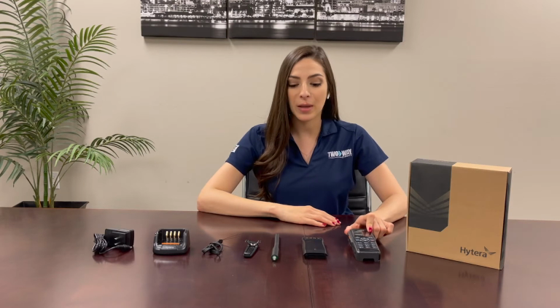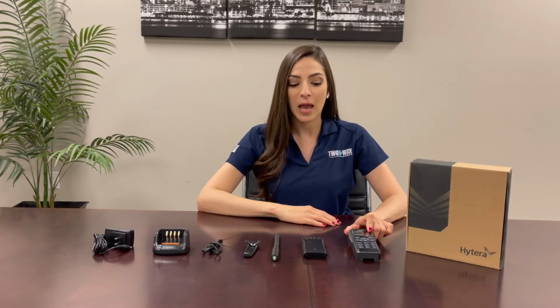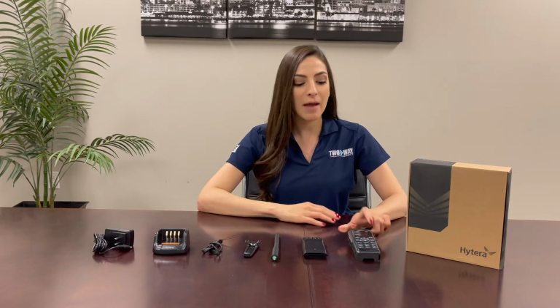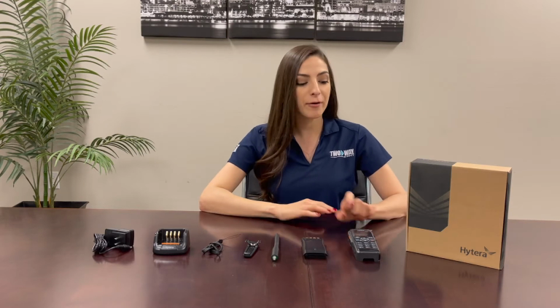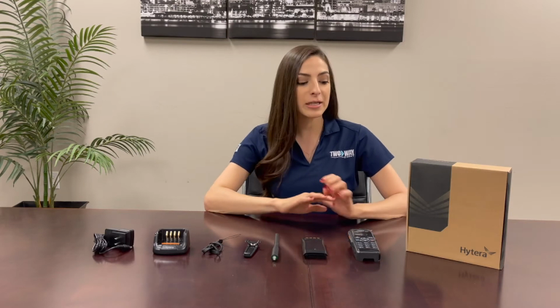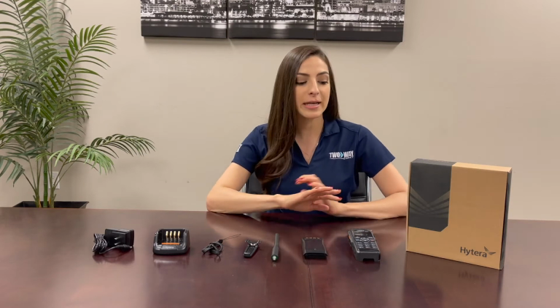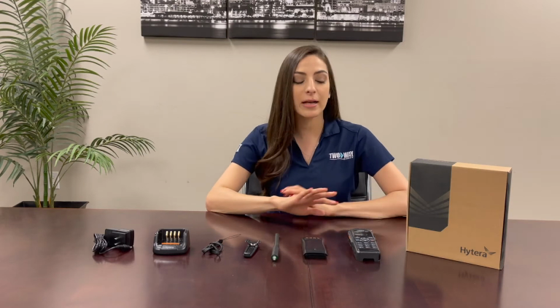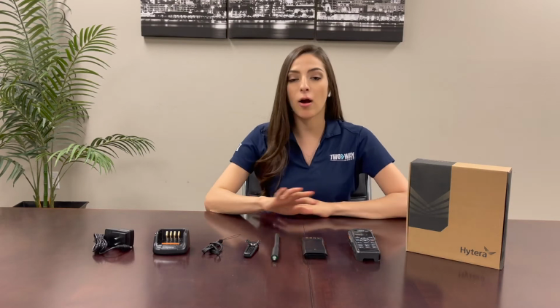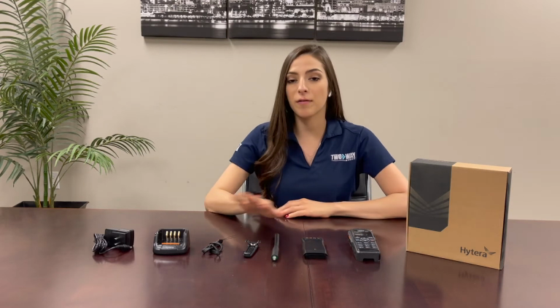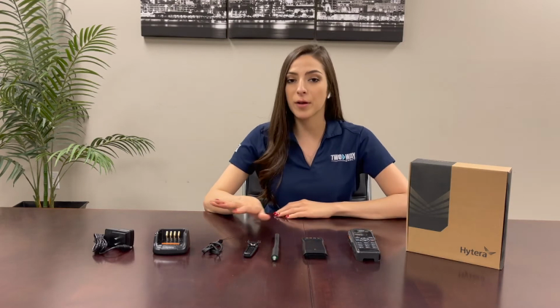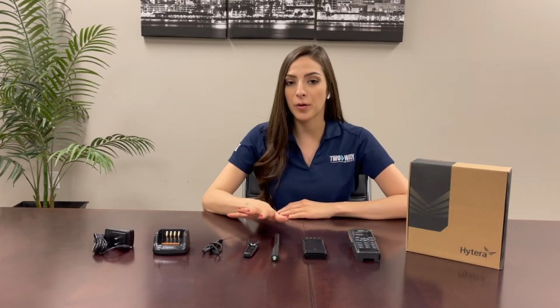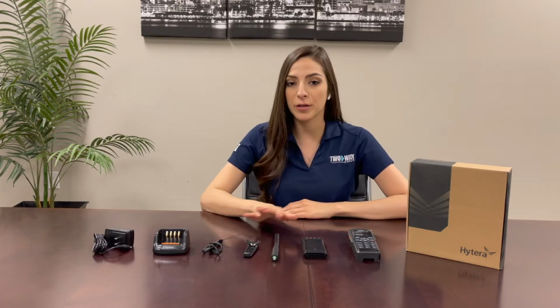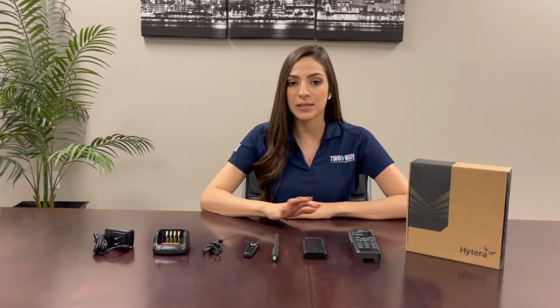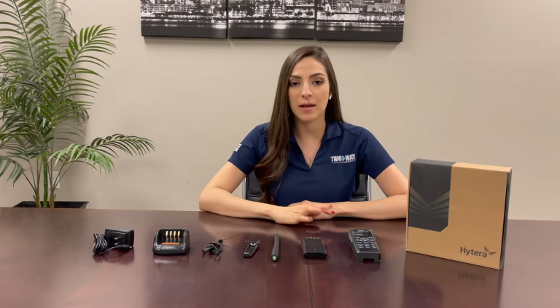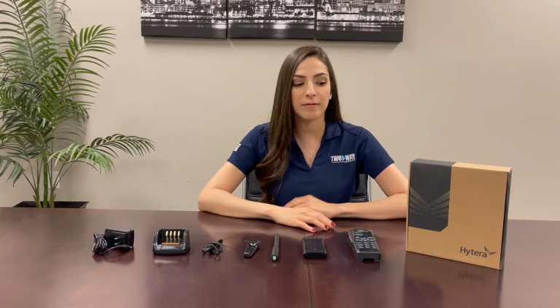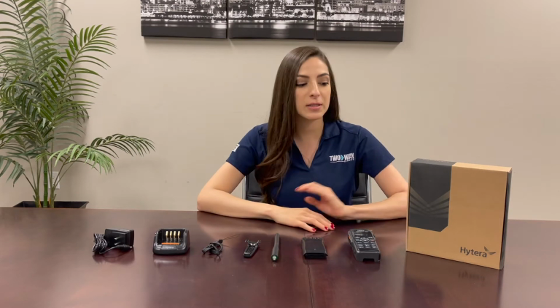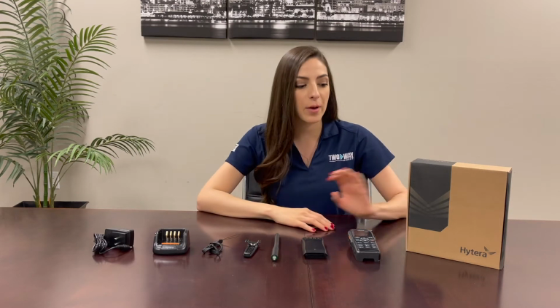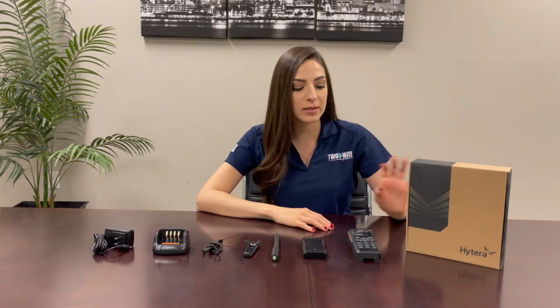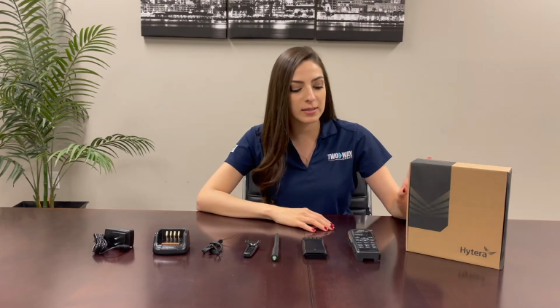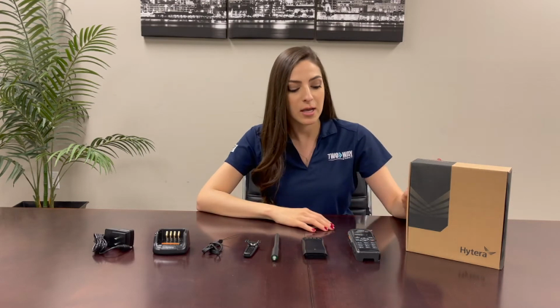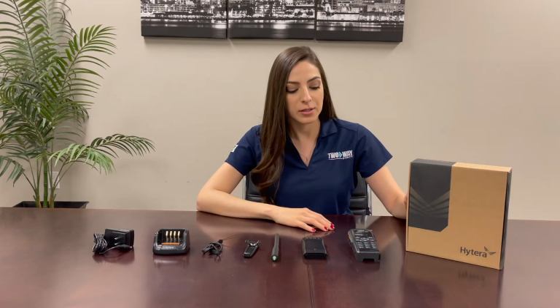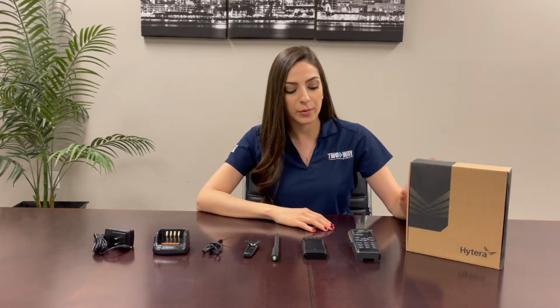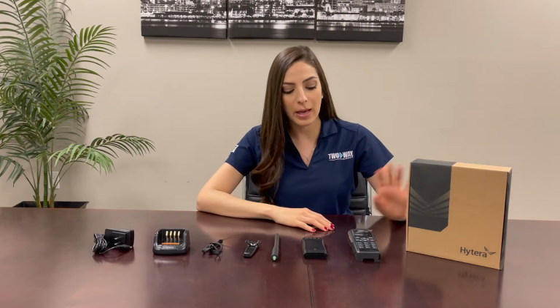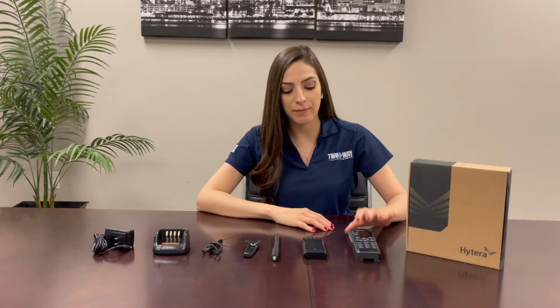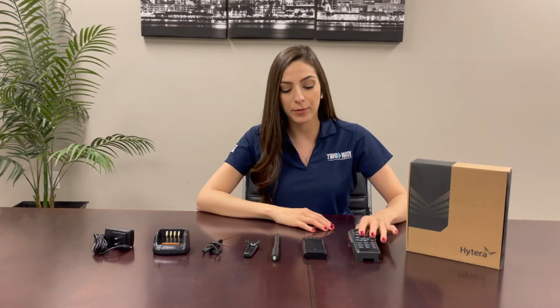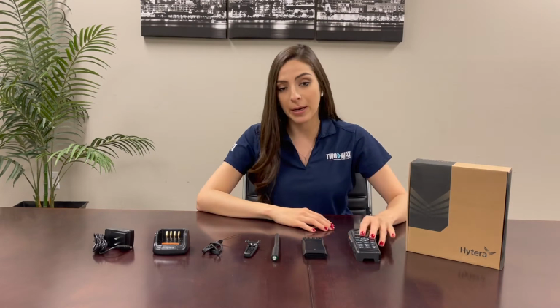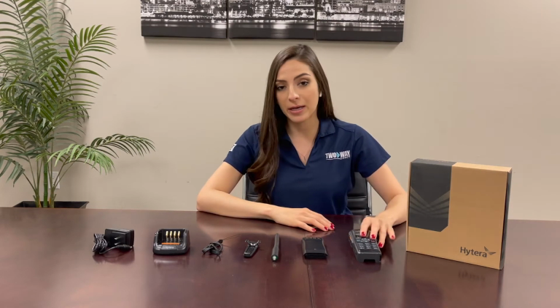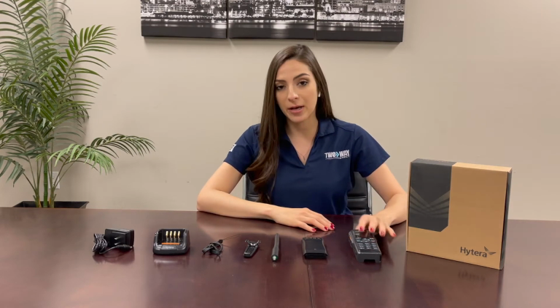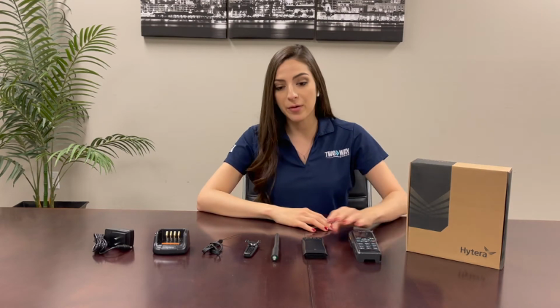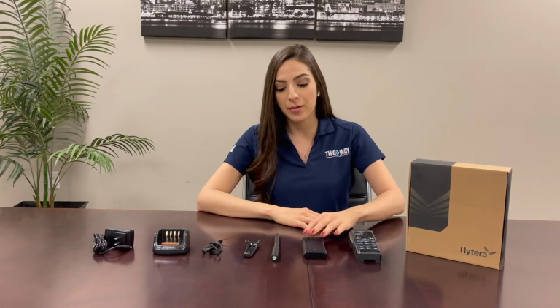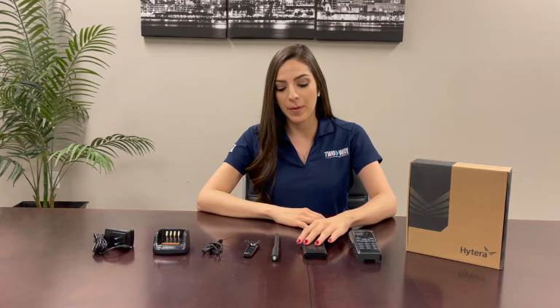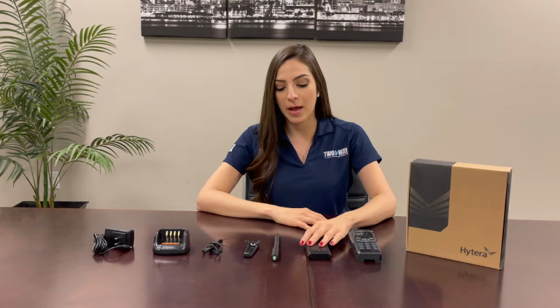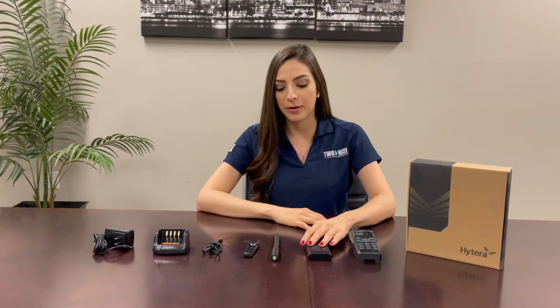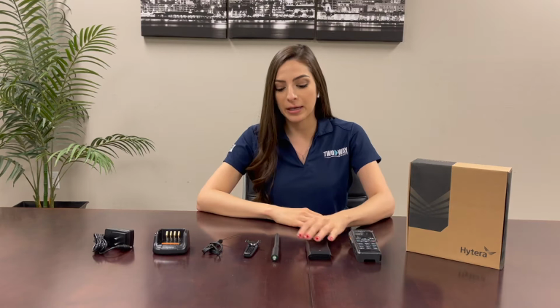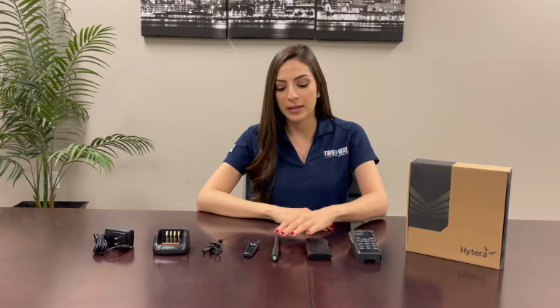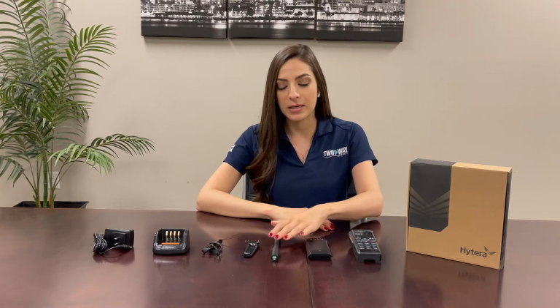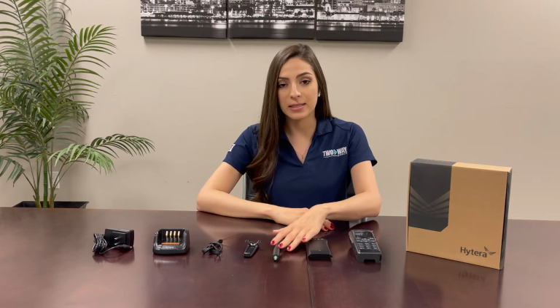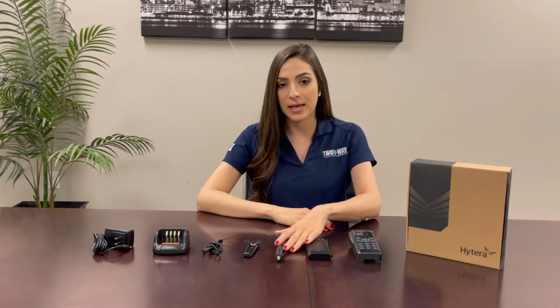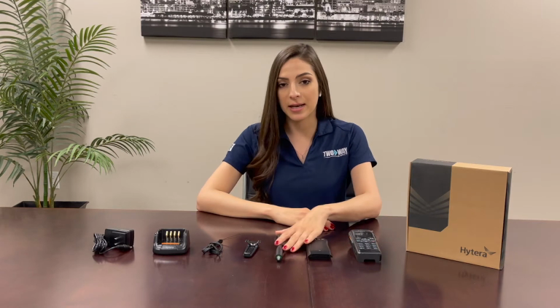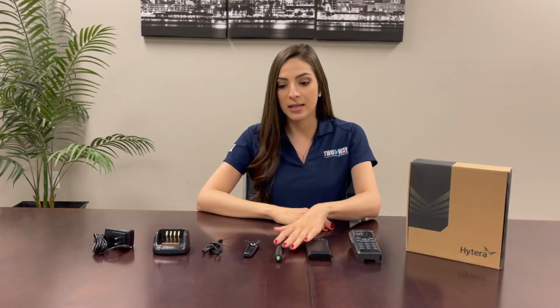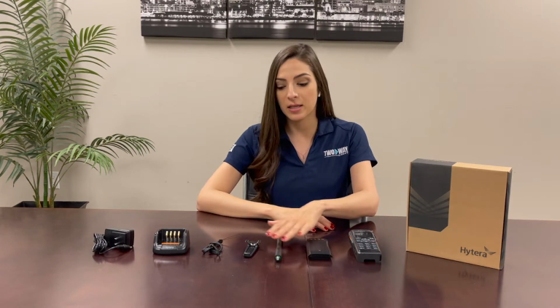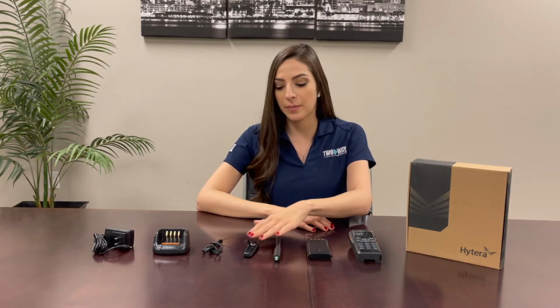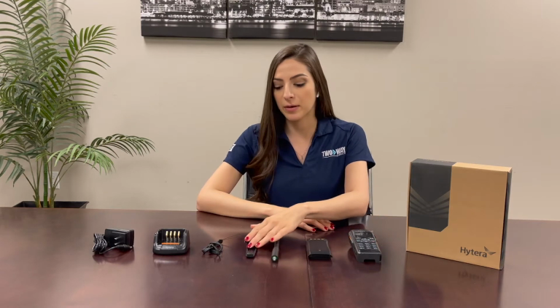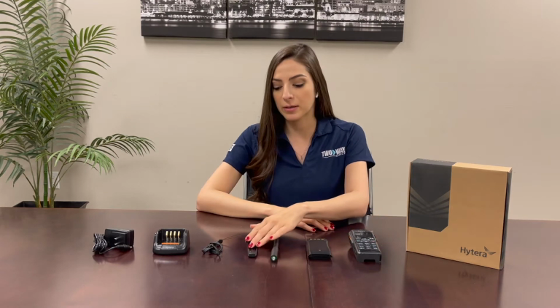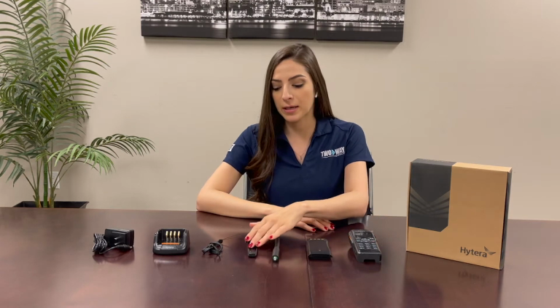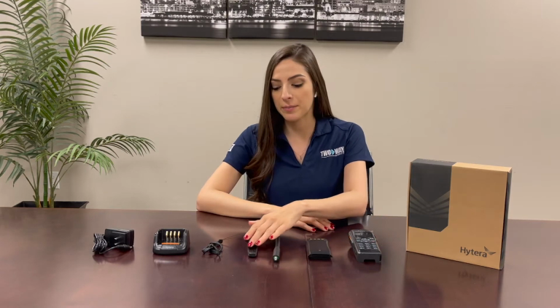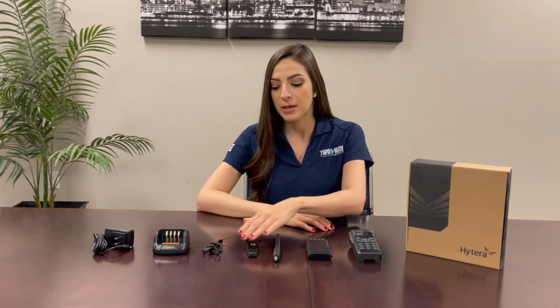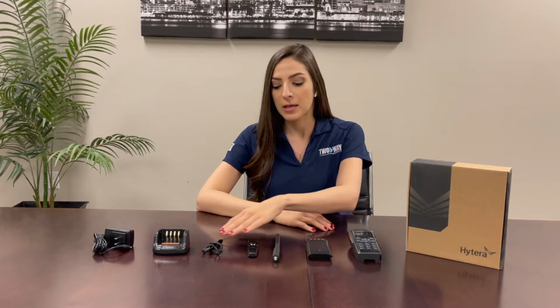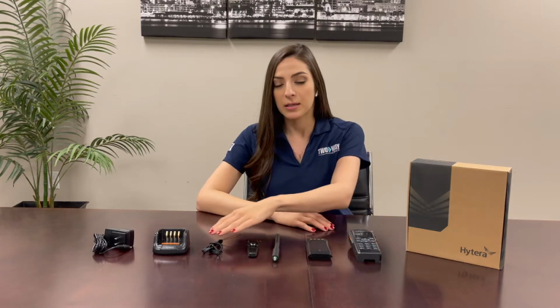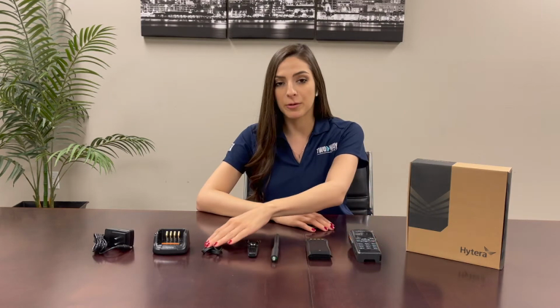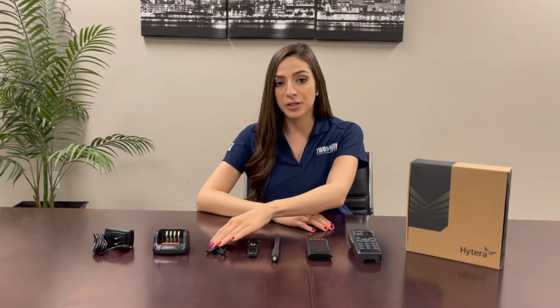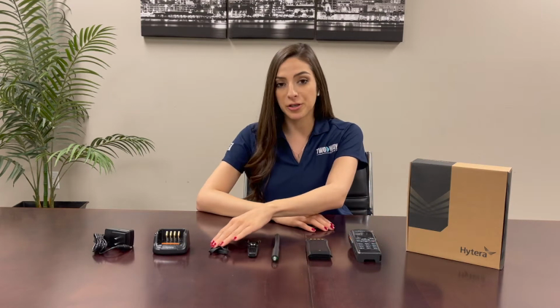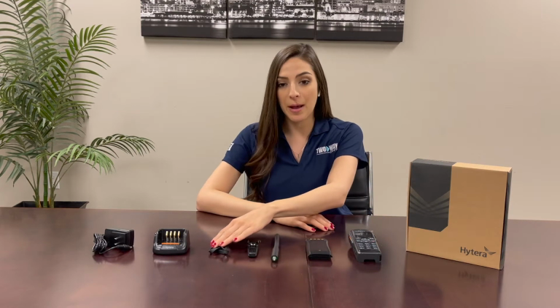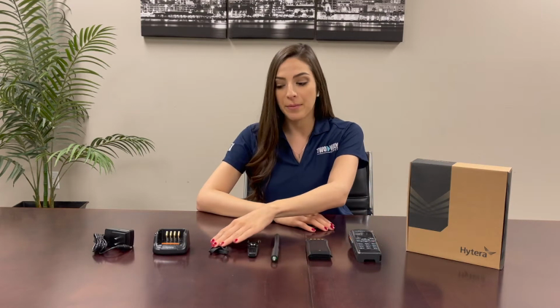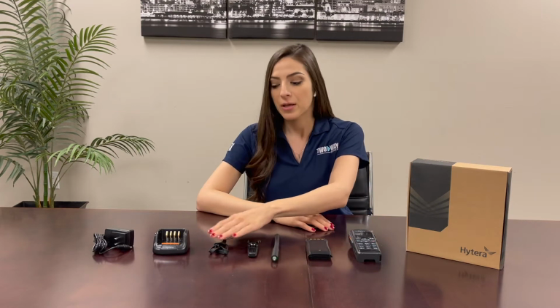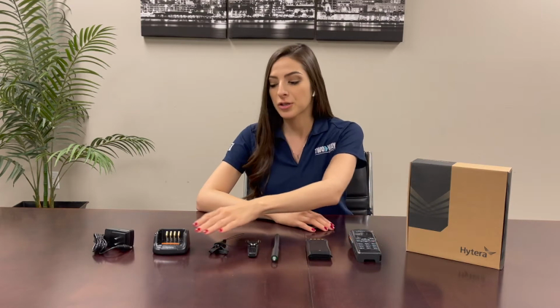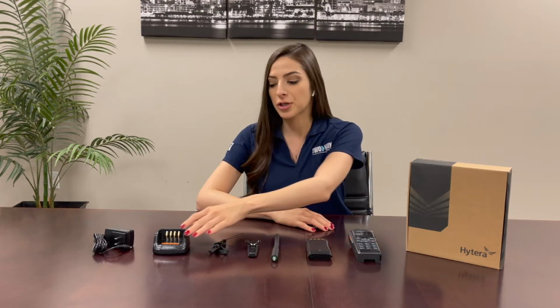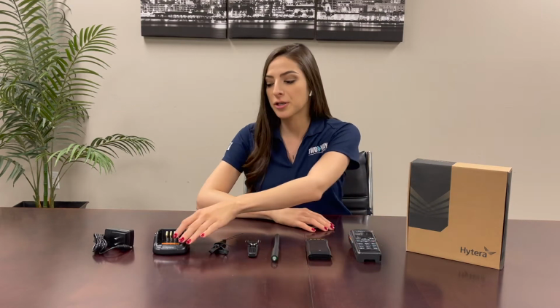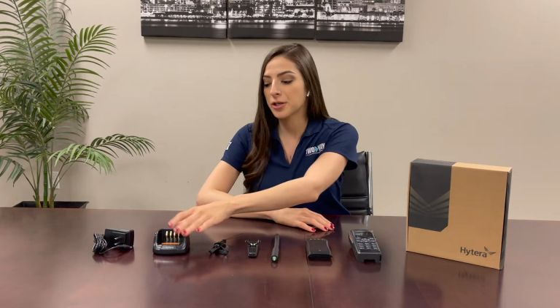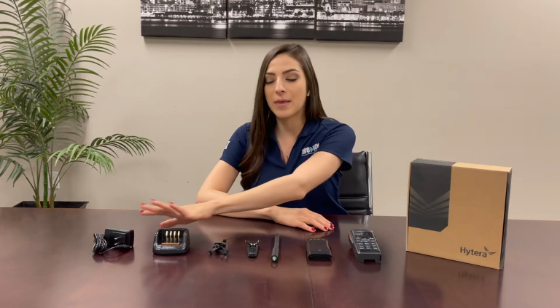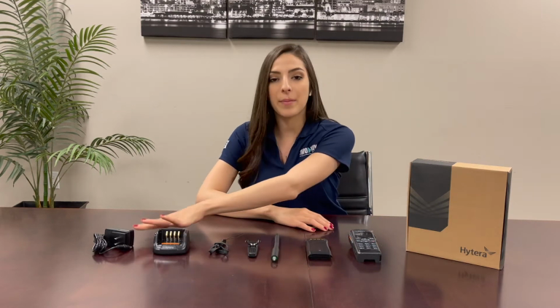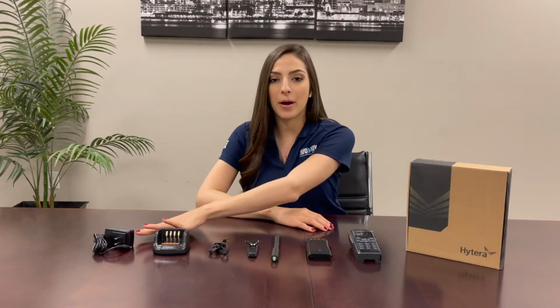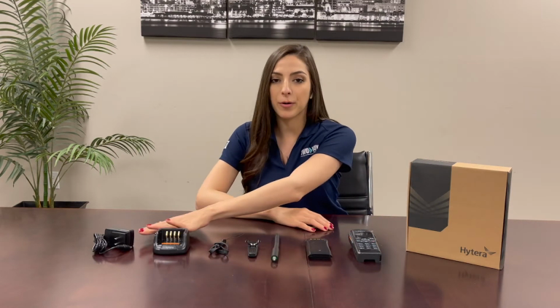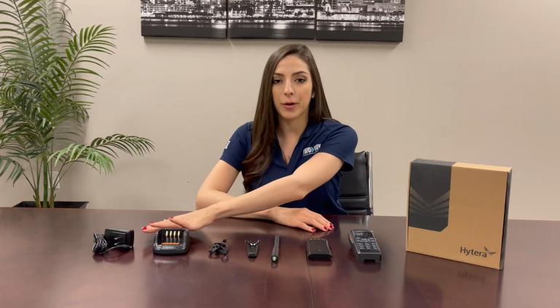I've already taken all the components out of this box, so we have the radio, the battery, the antenna, the belt clip, the wrist strap, the charger, and the power cord.